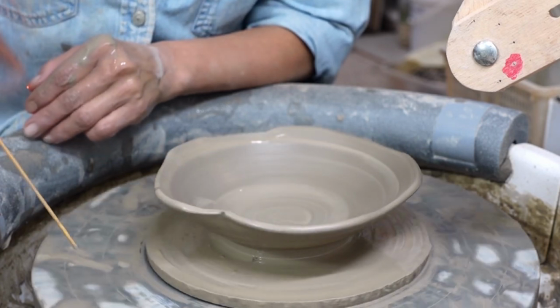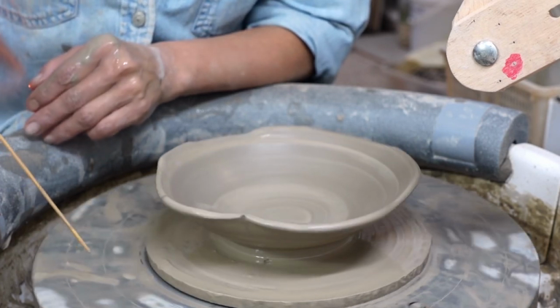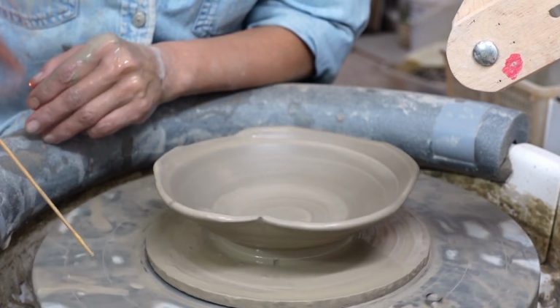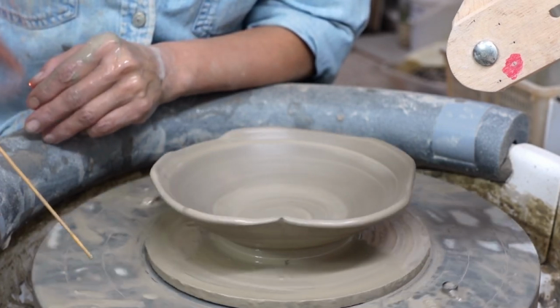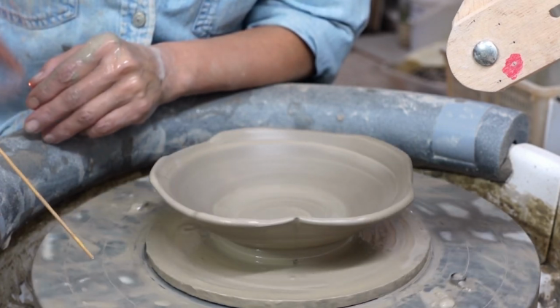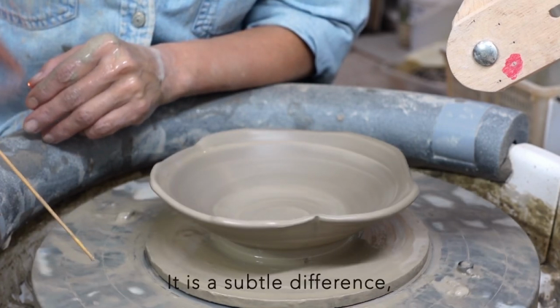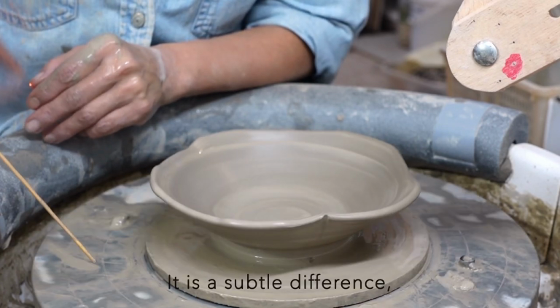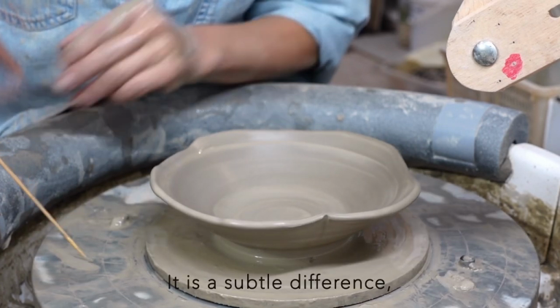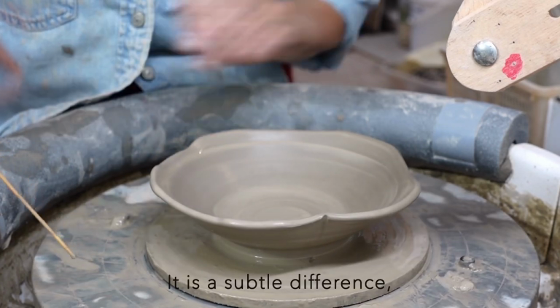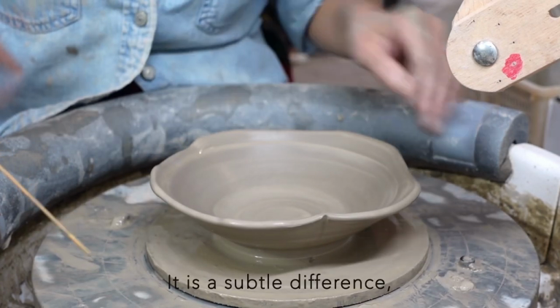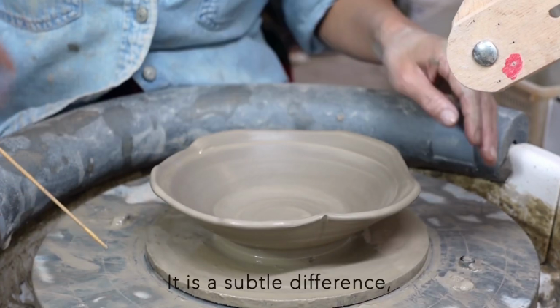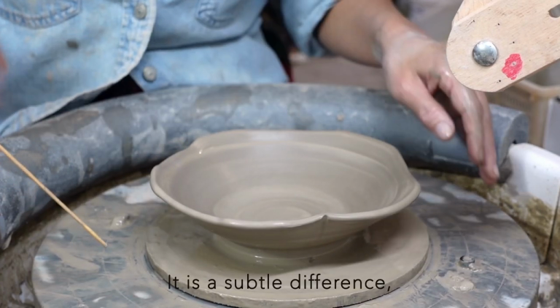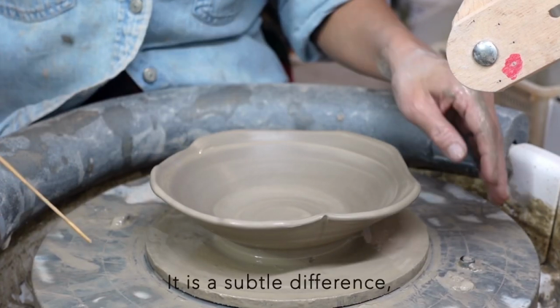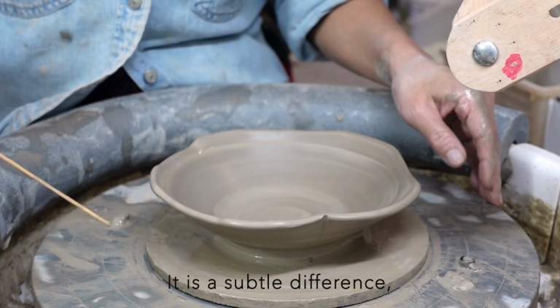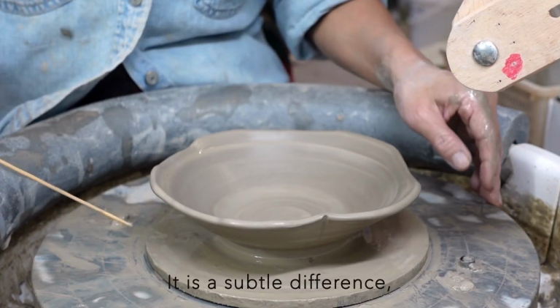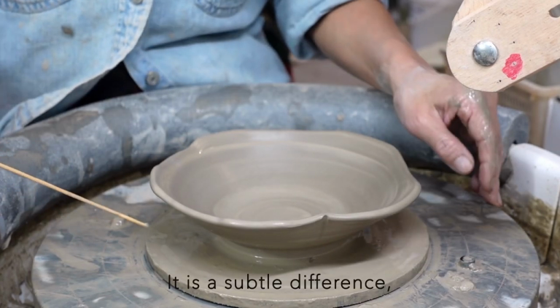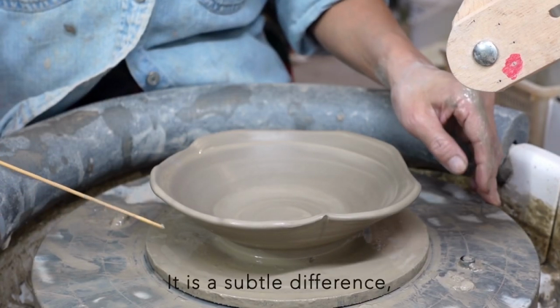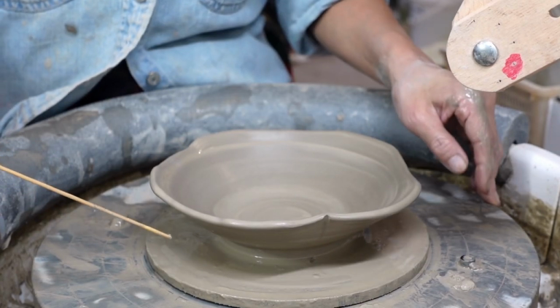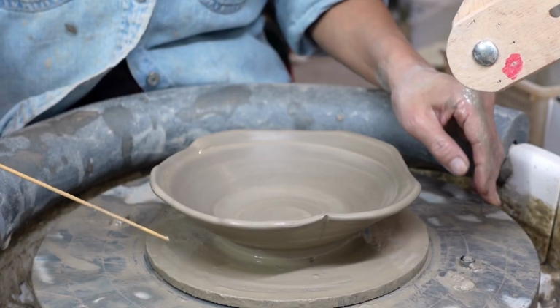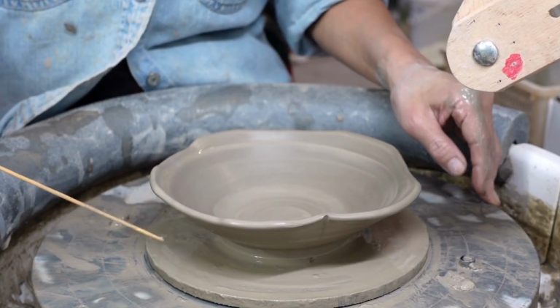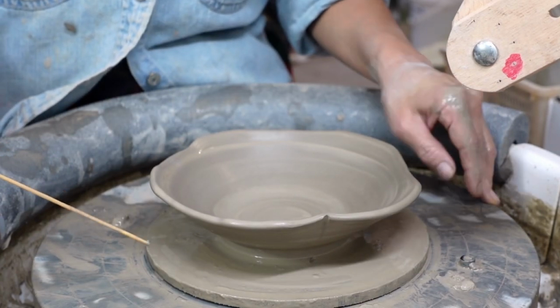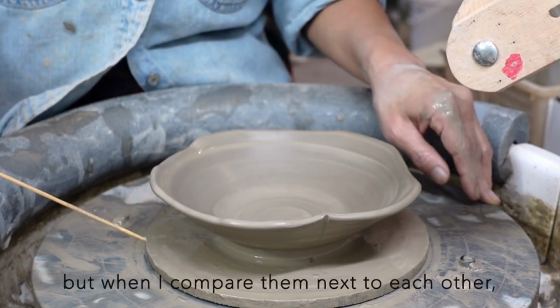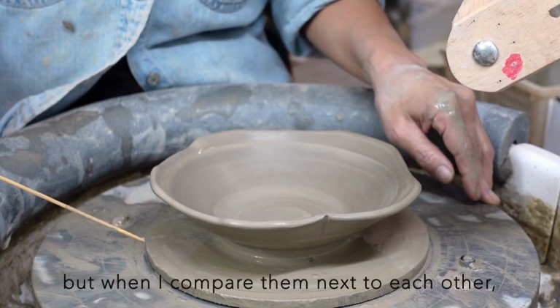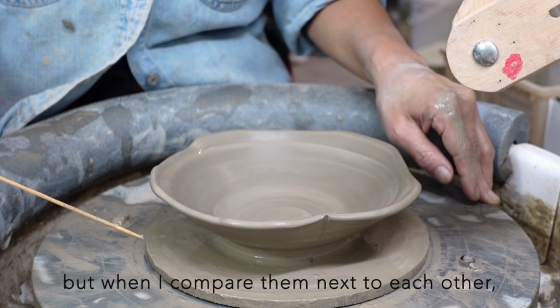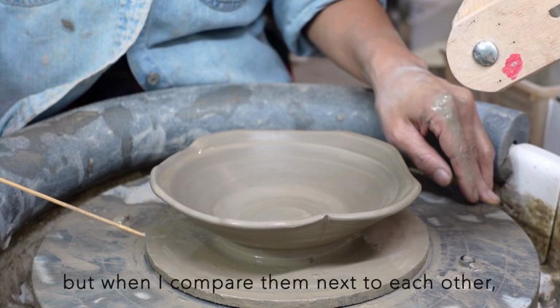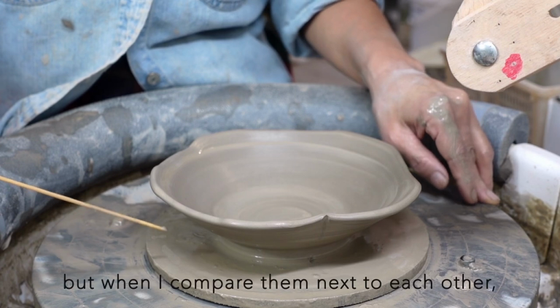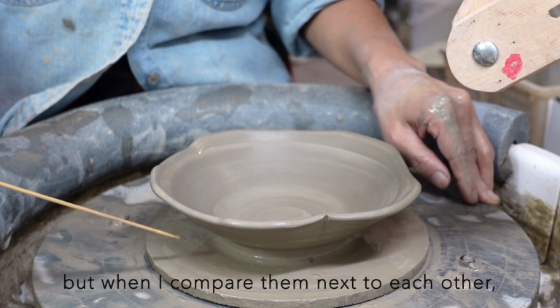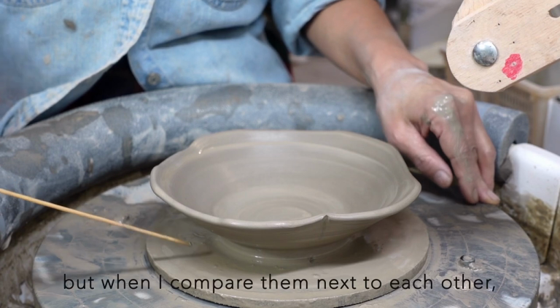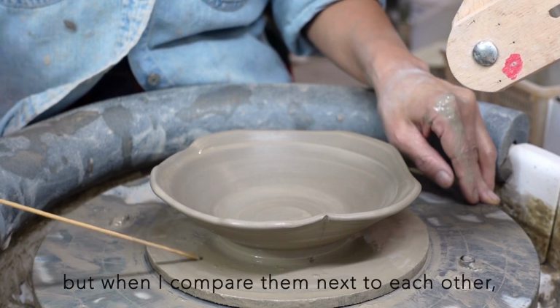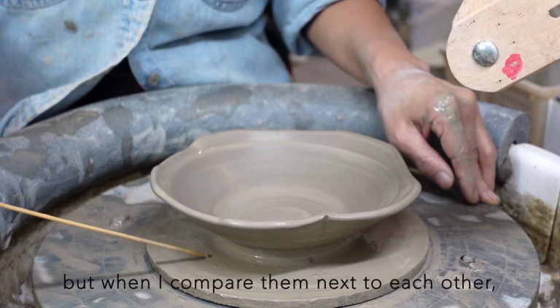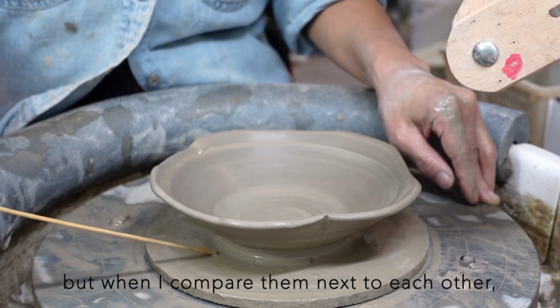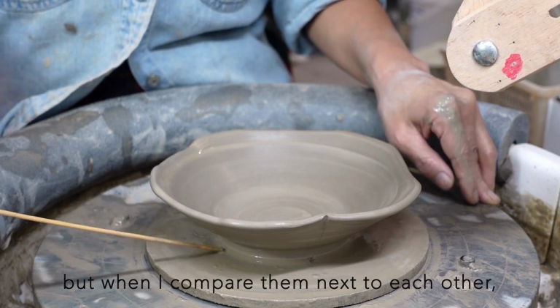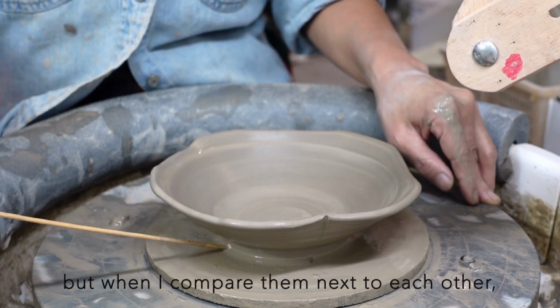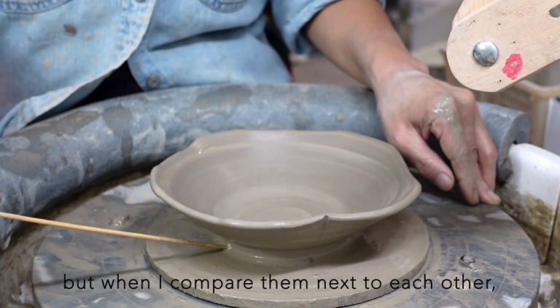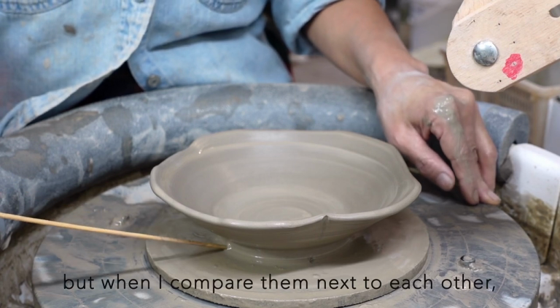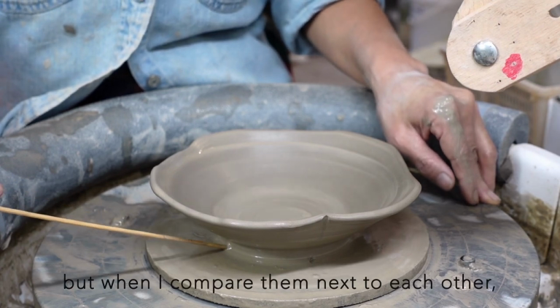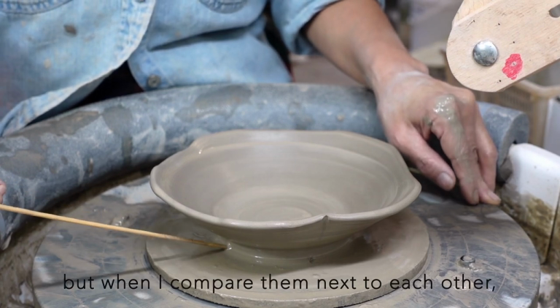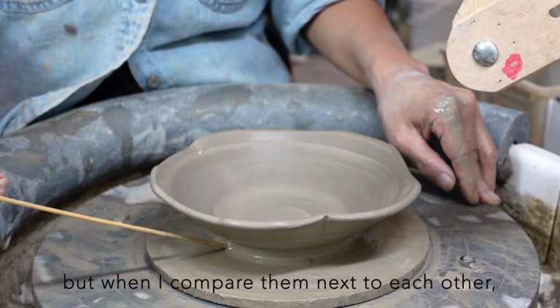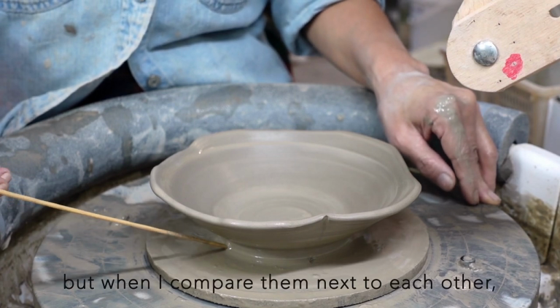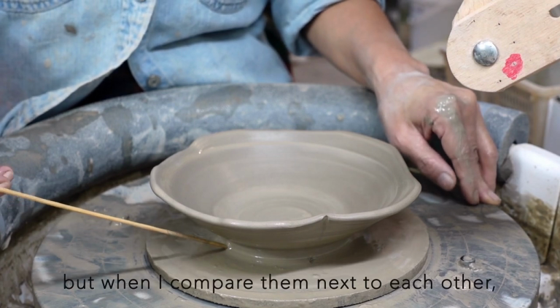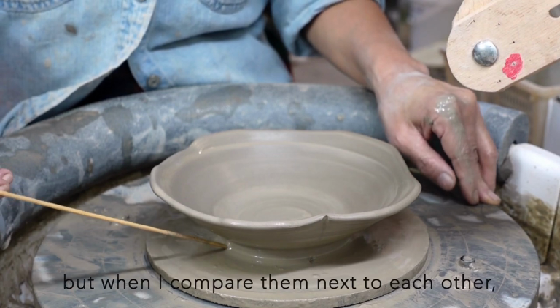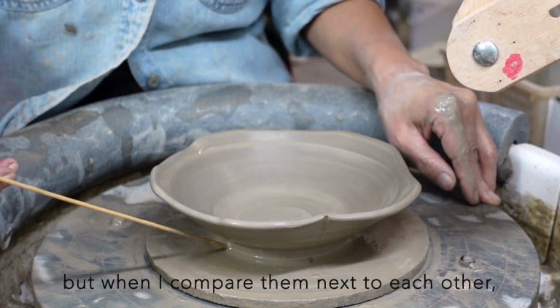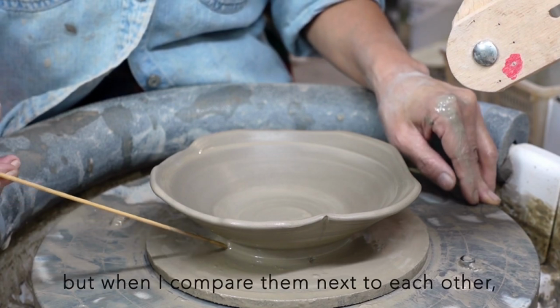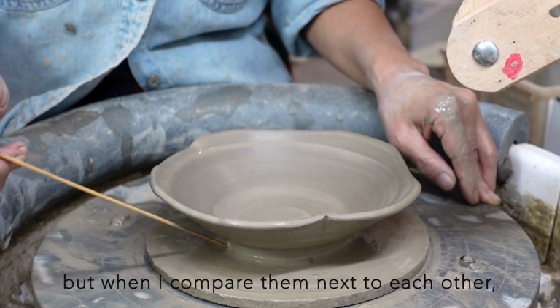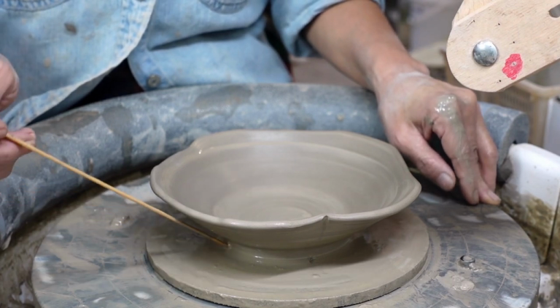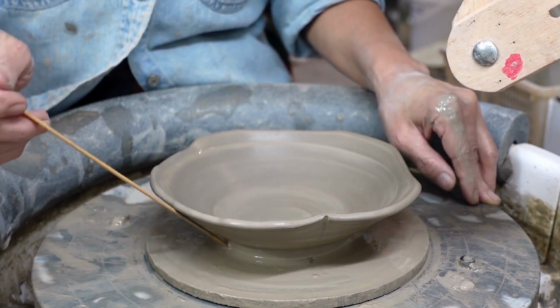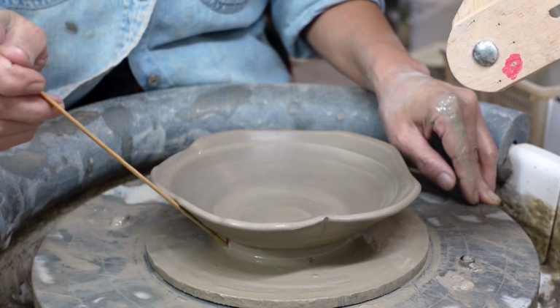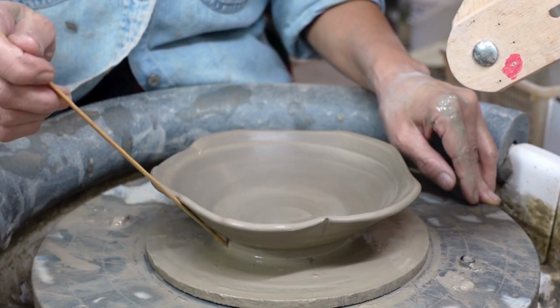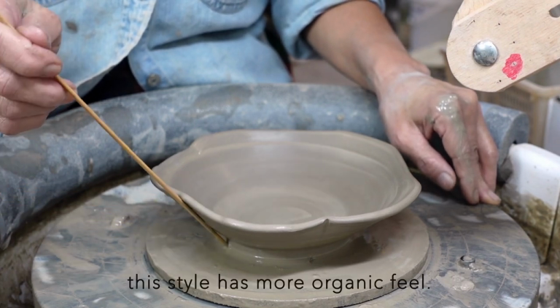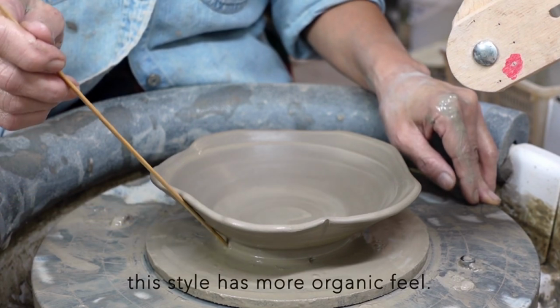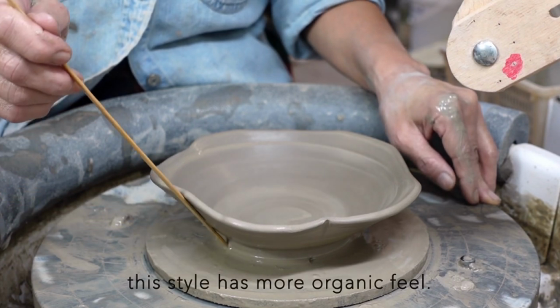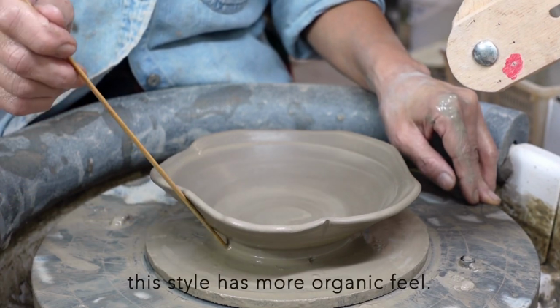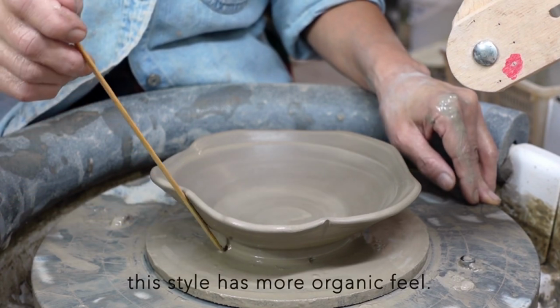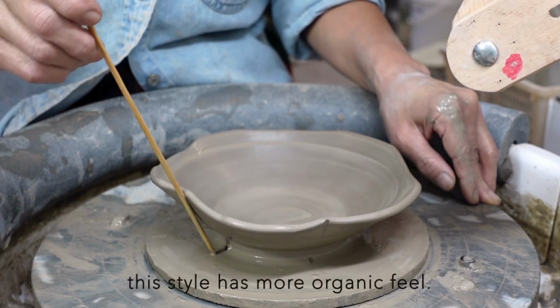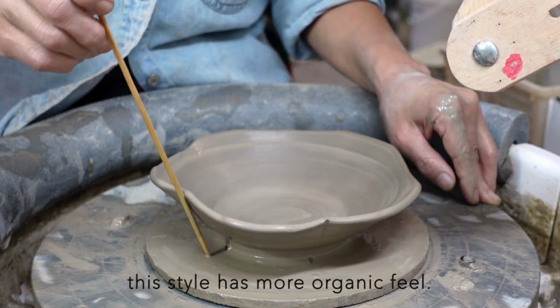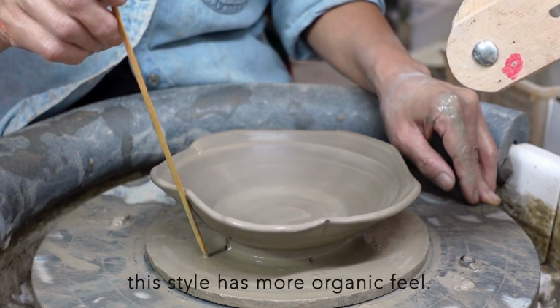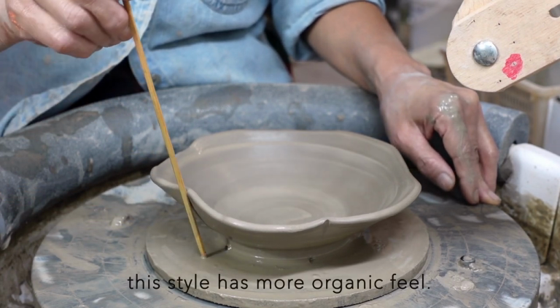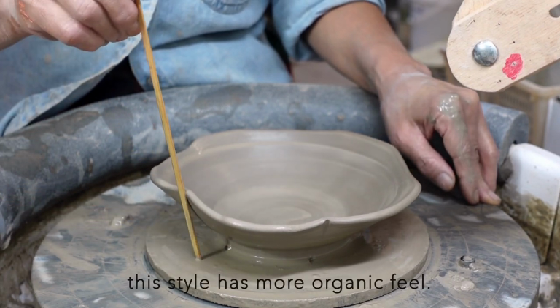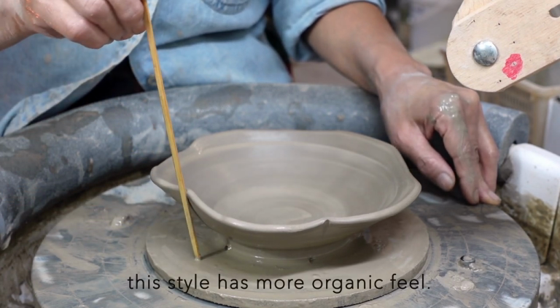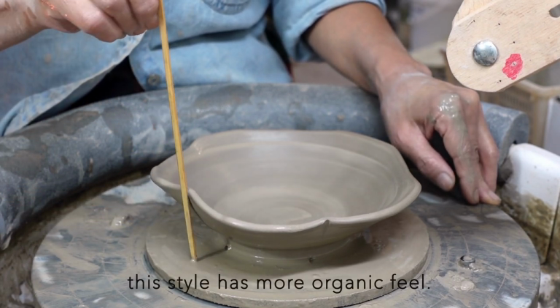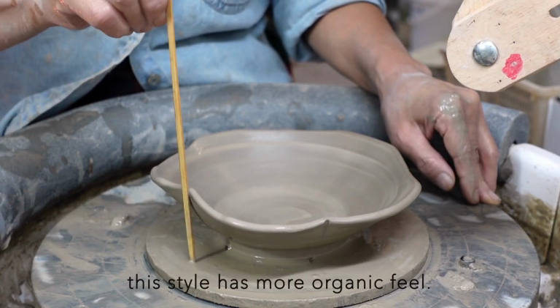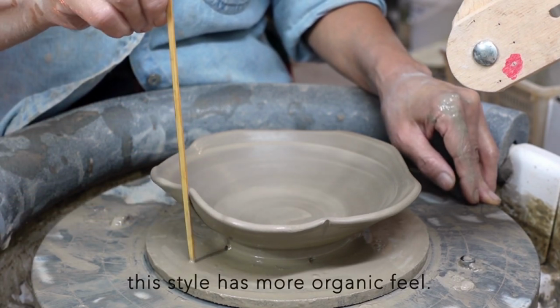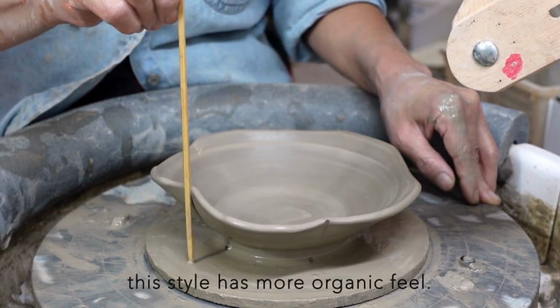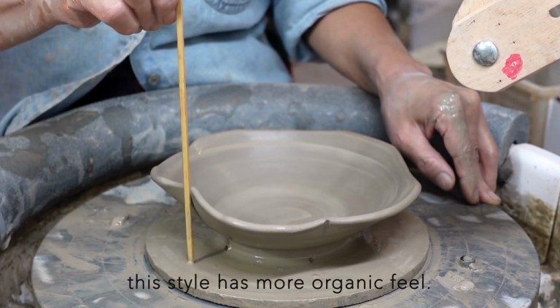It is a subtle difference, but when I compare them next to each other, this style has a more organic feel. I use the round side of the stick to make the petal joint — I've made balls without this alteration, but I prefer this extra push.